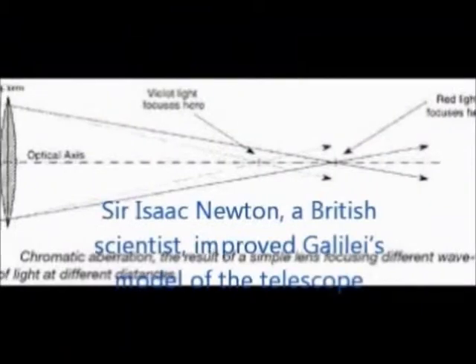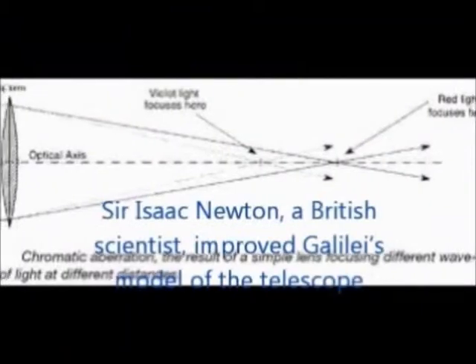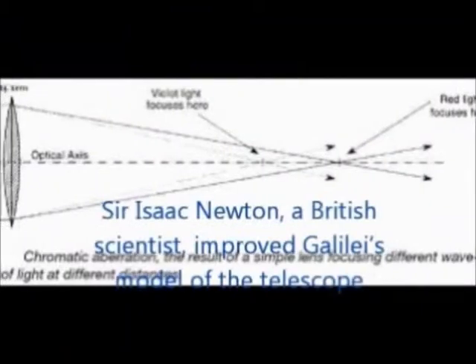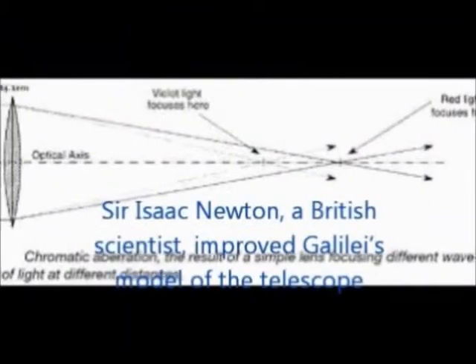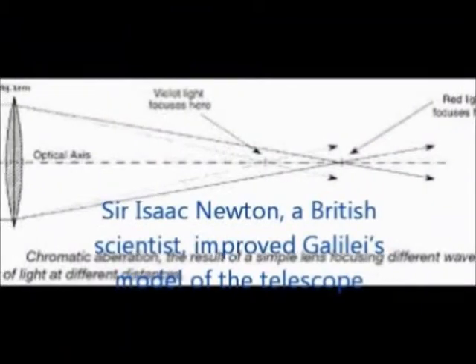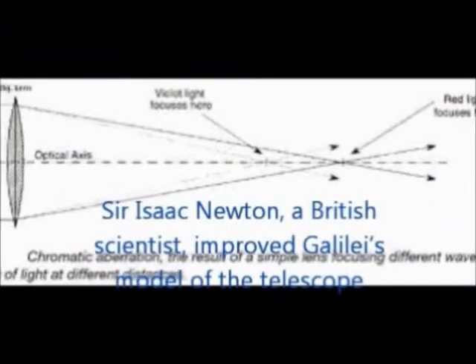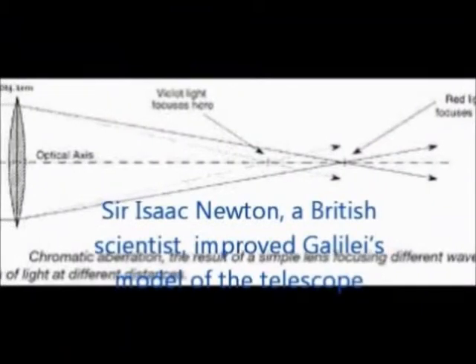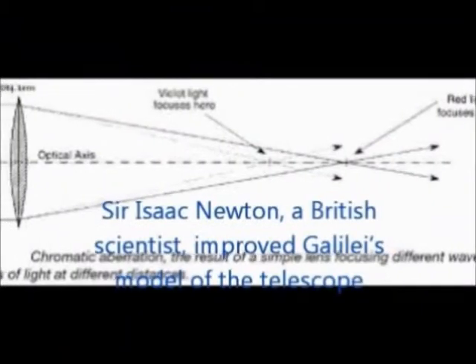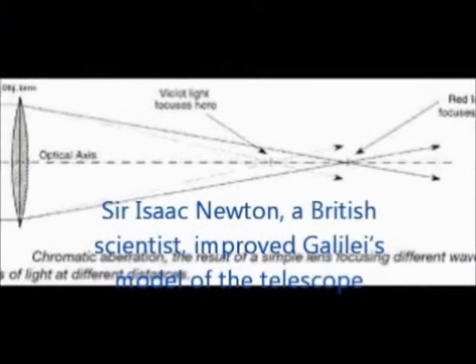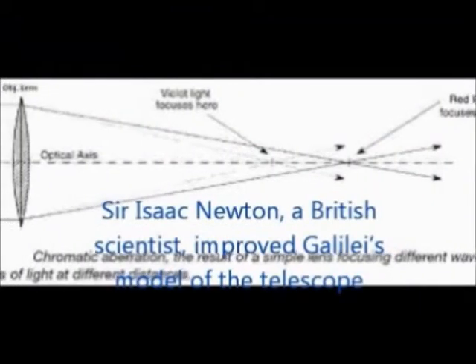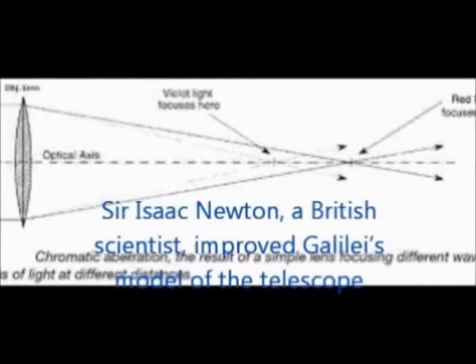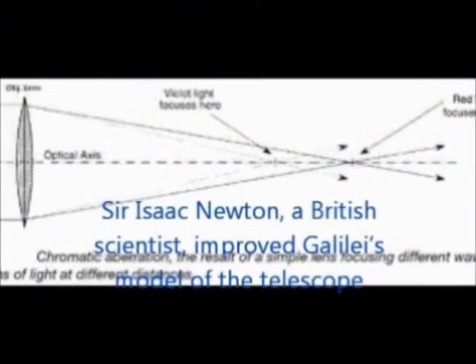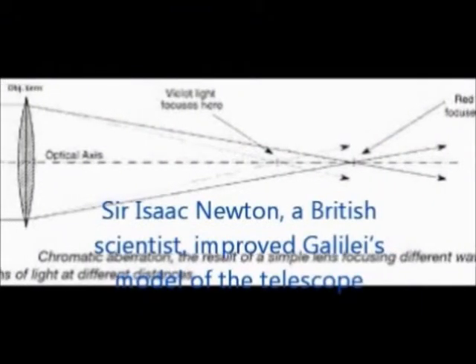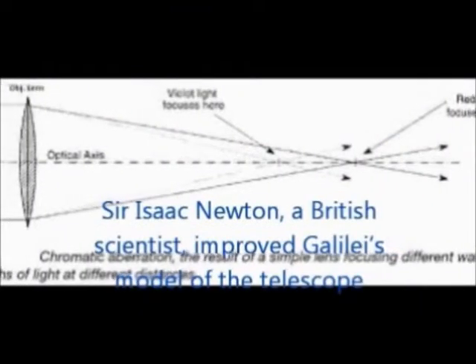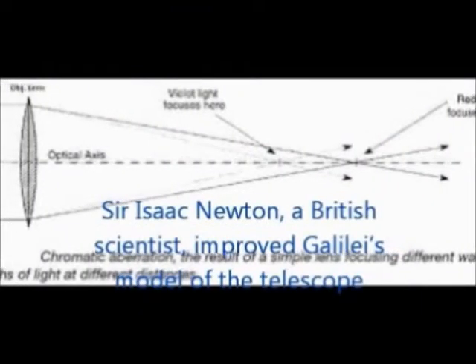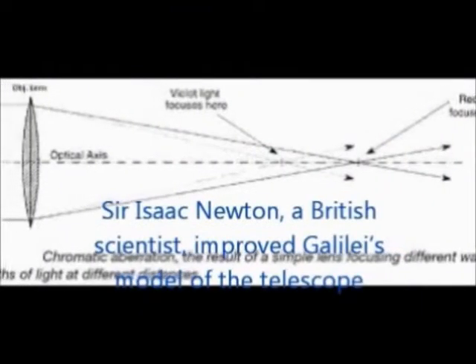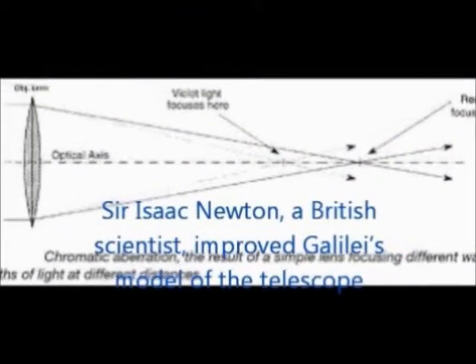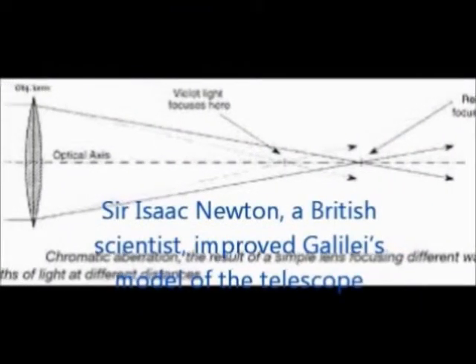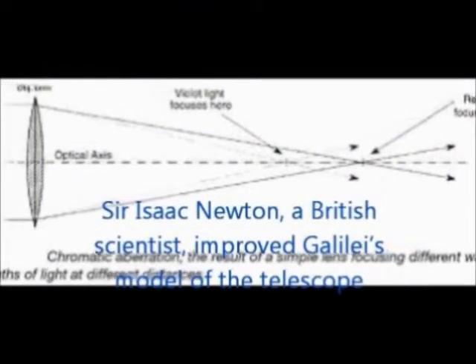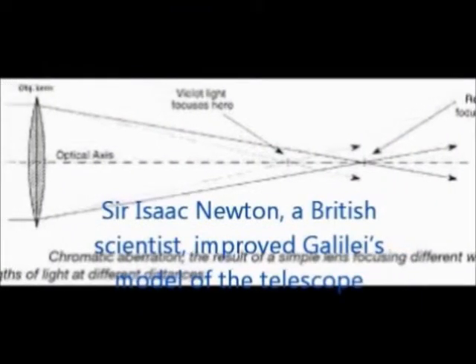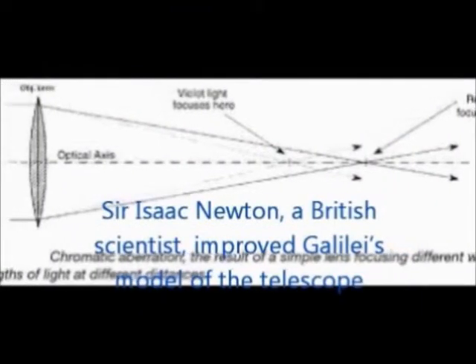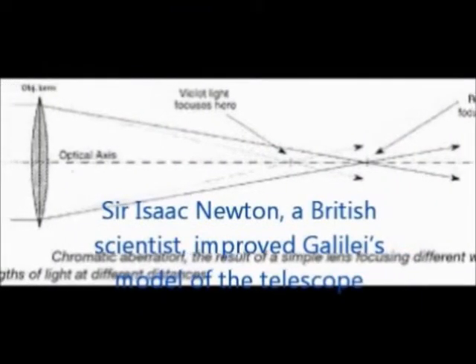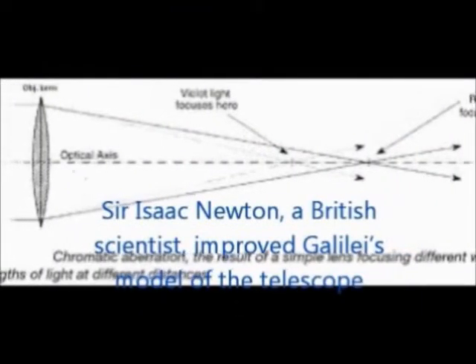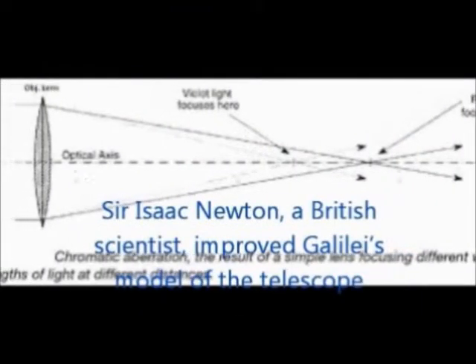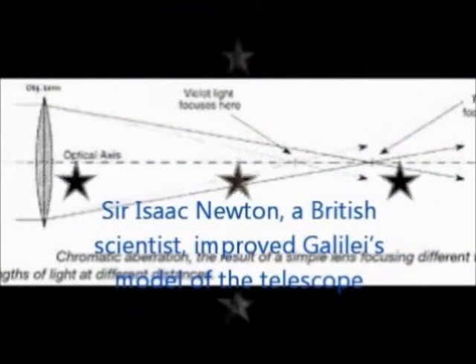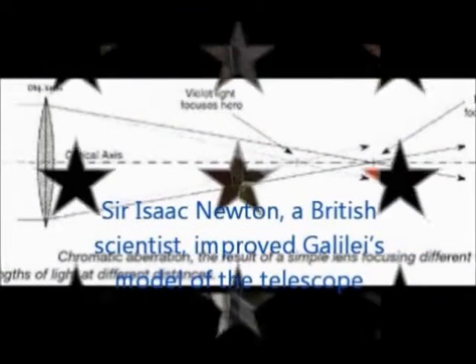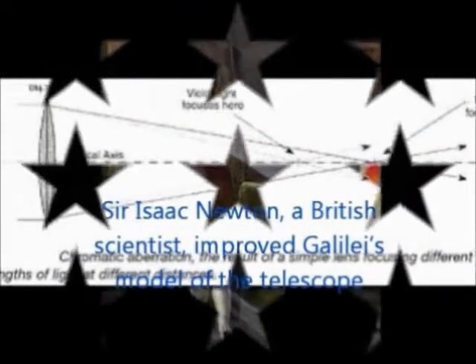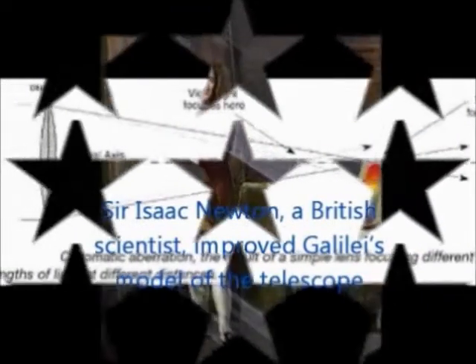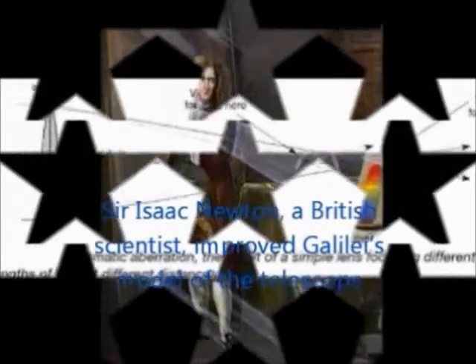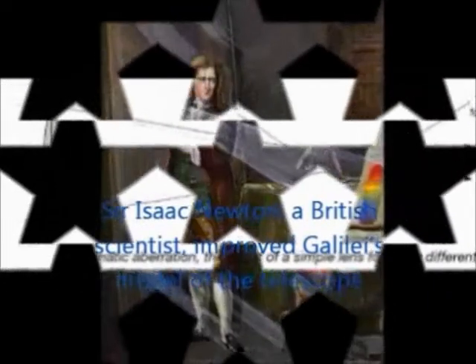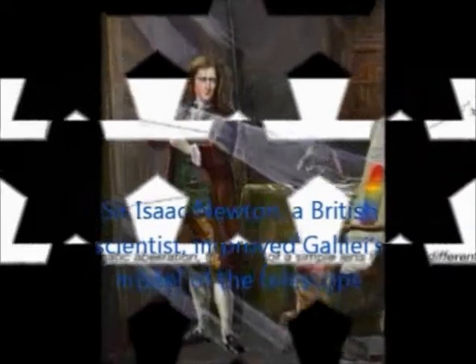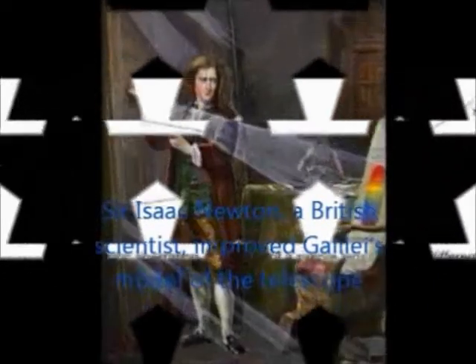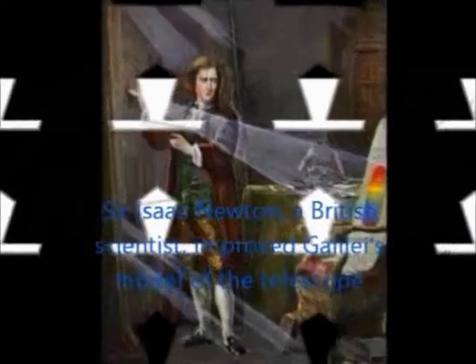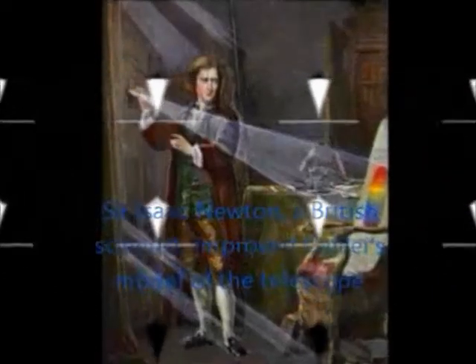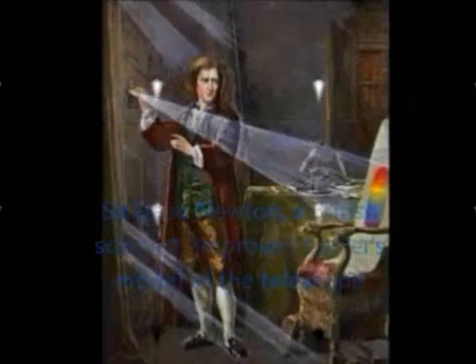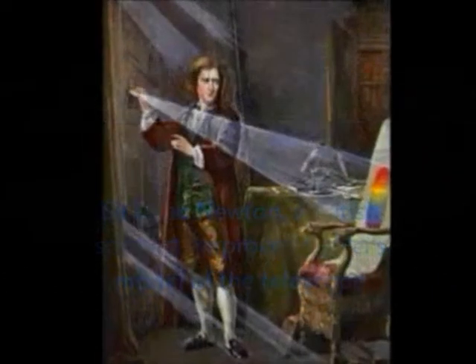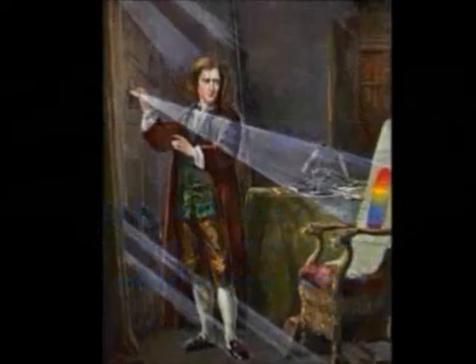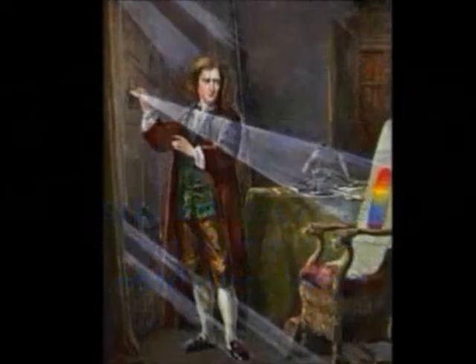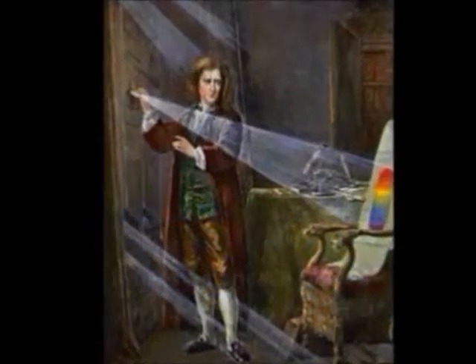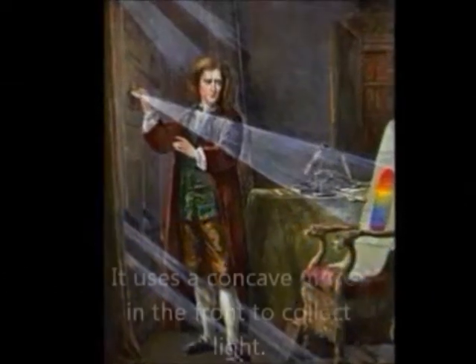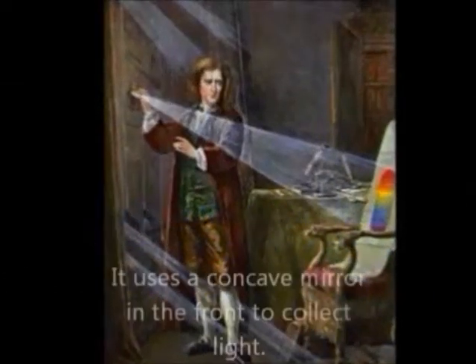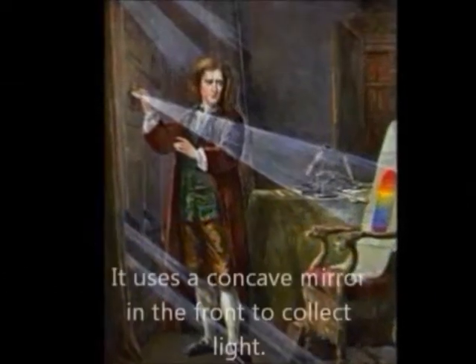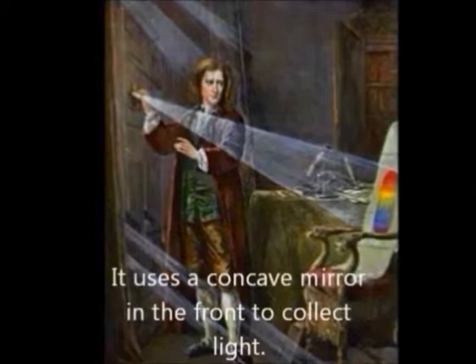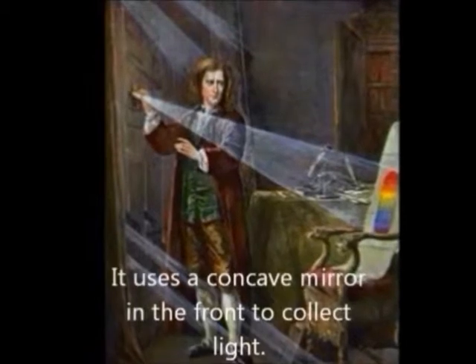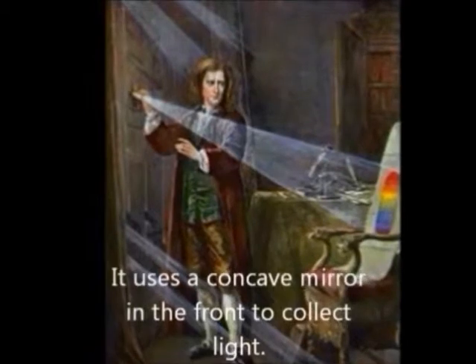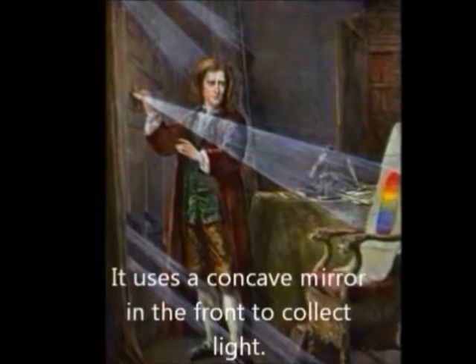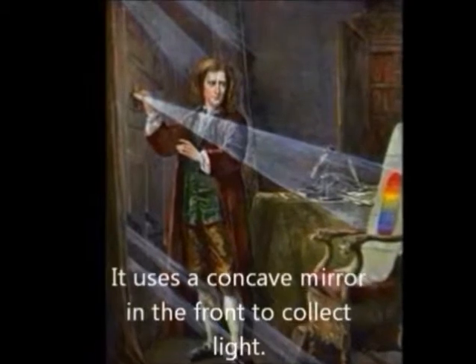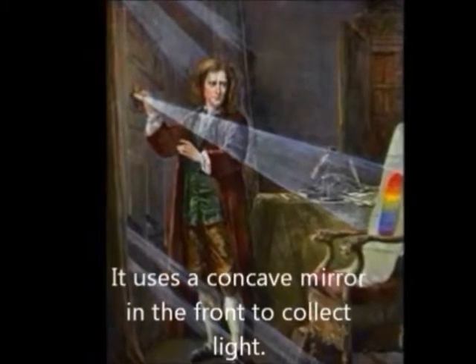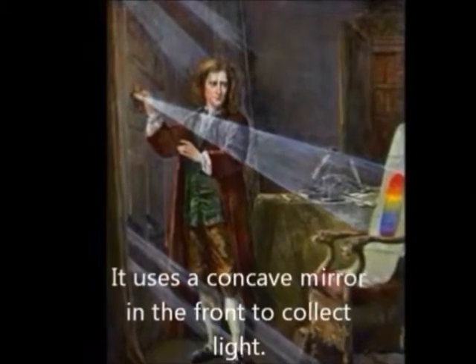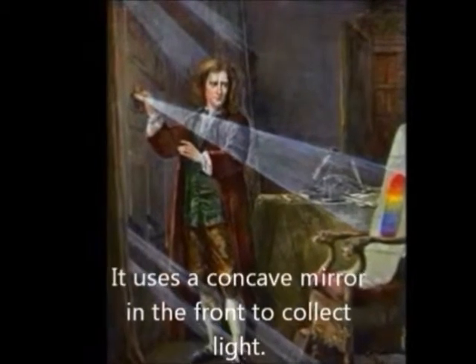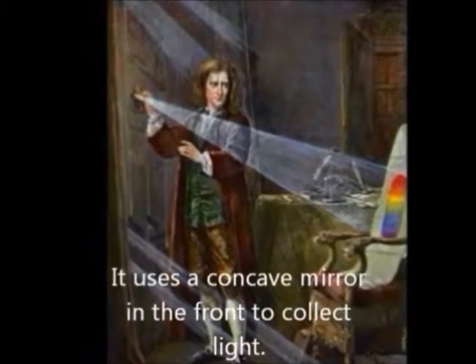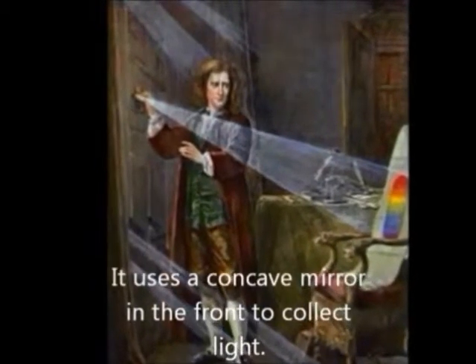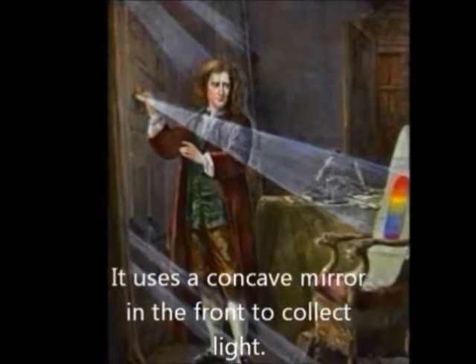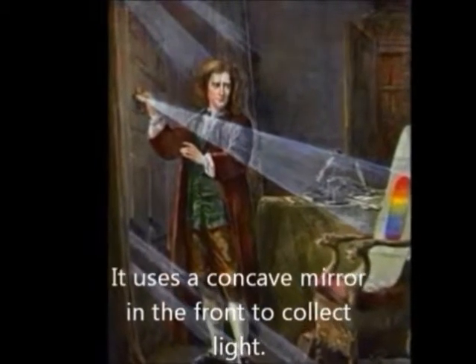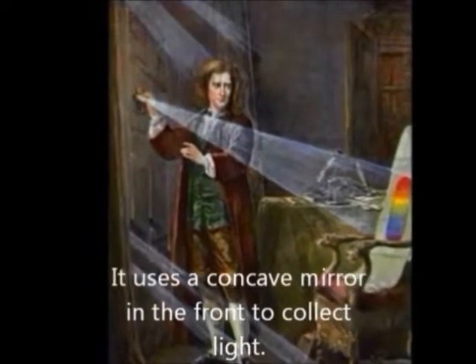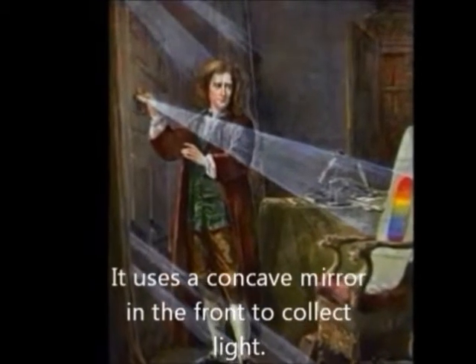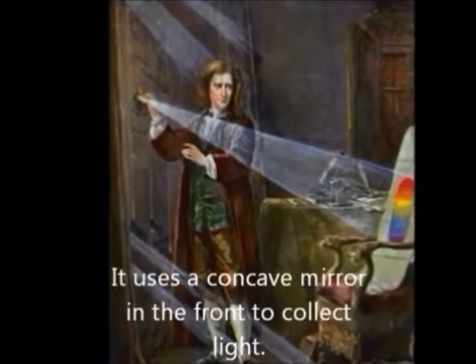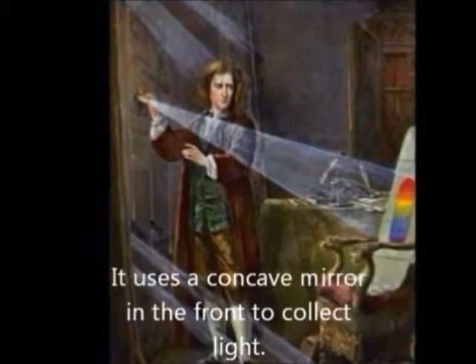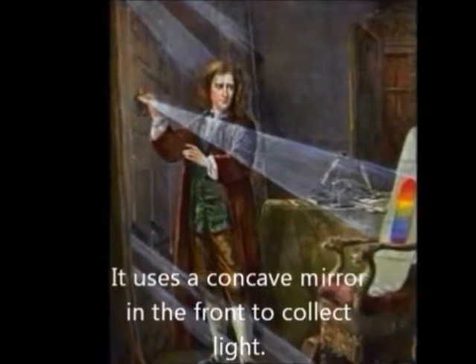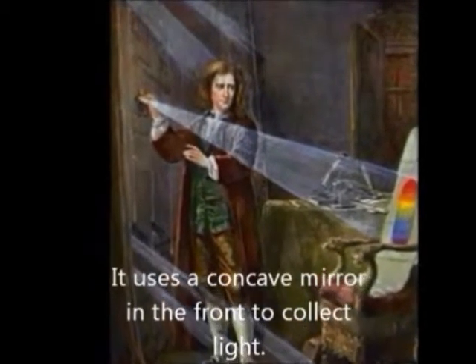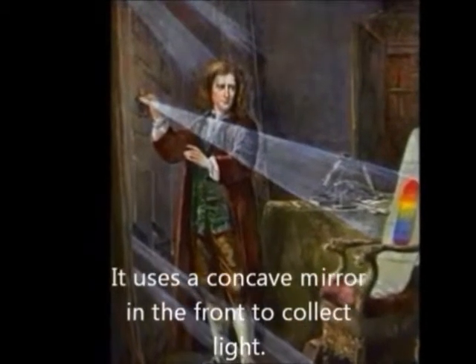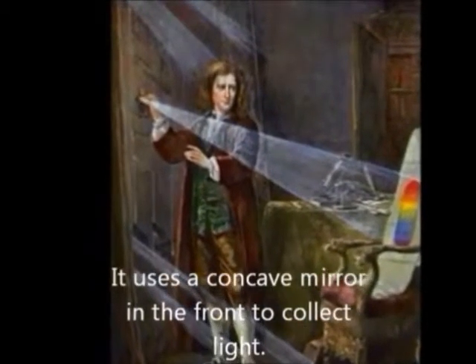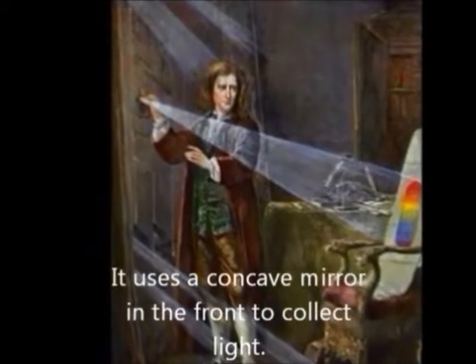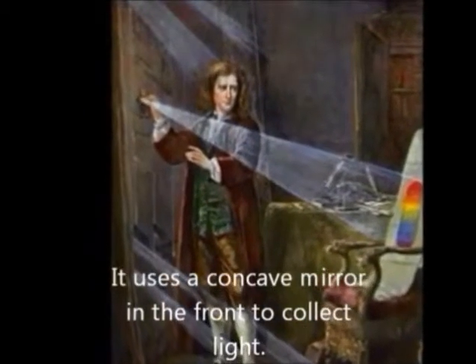Sir Isaac Newton, a British scientist, improved the design. He used a mirror to collect light.